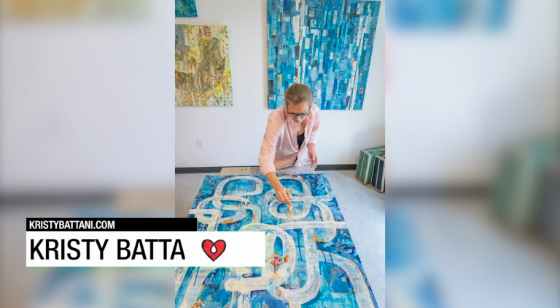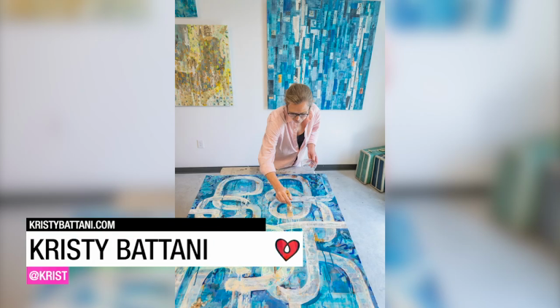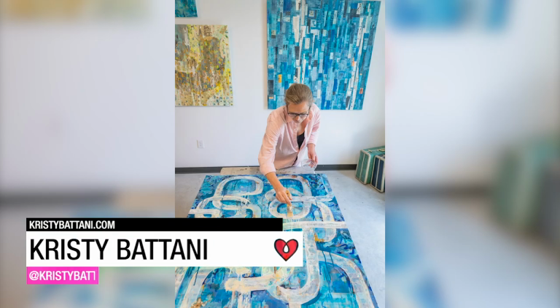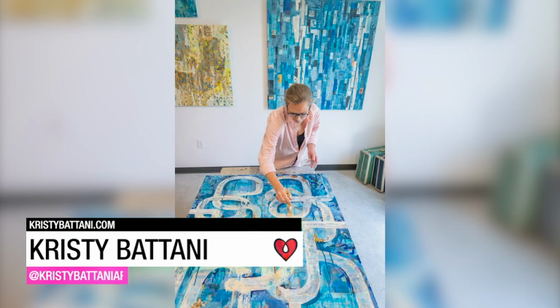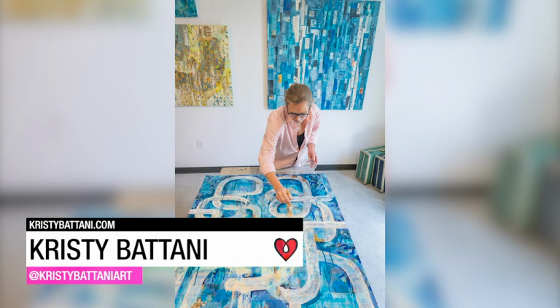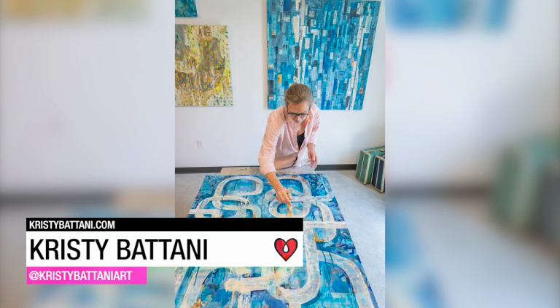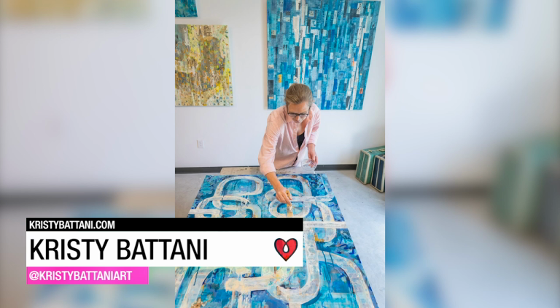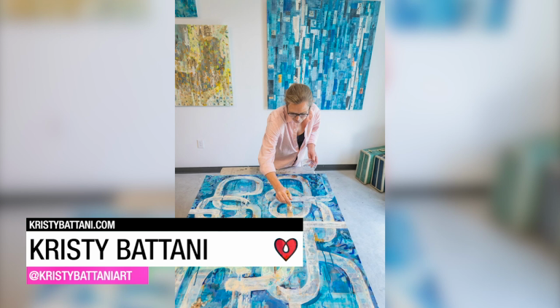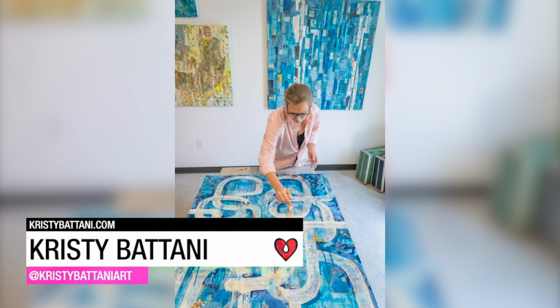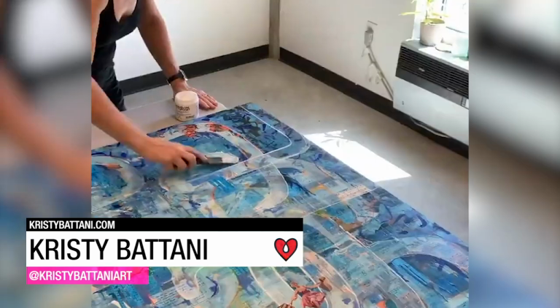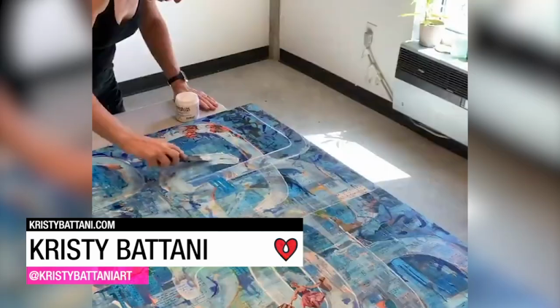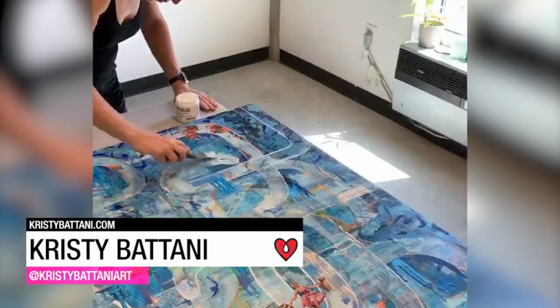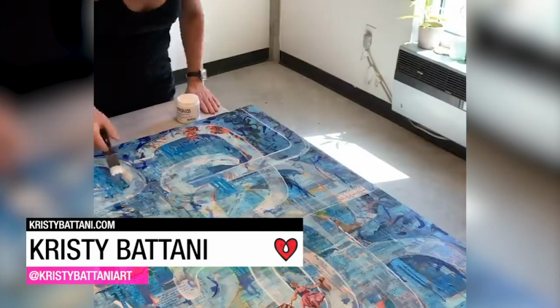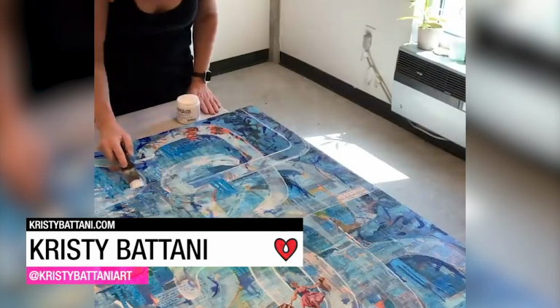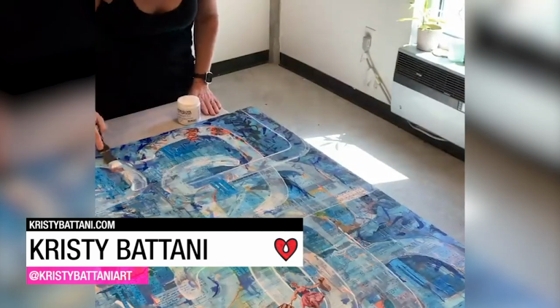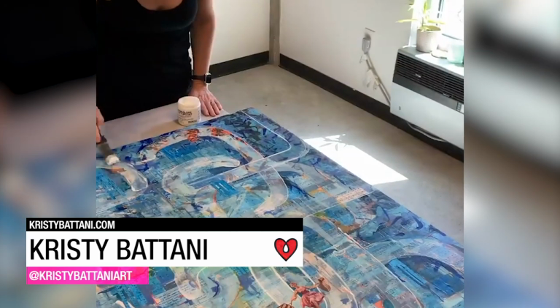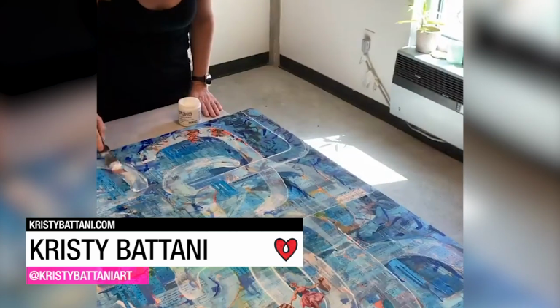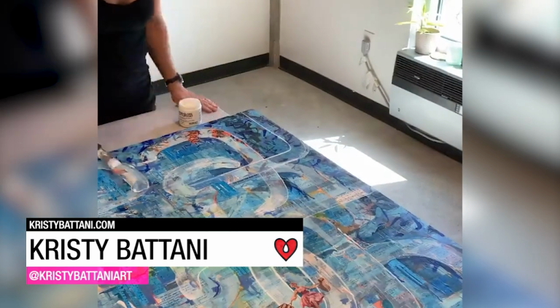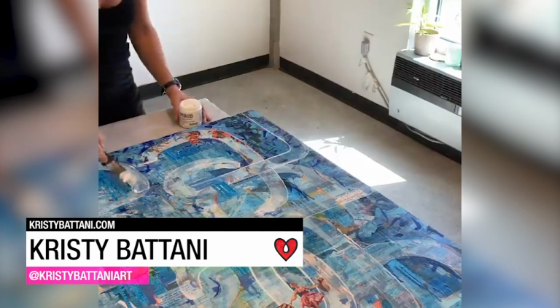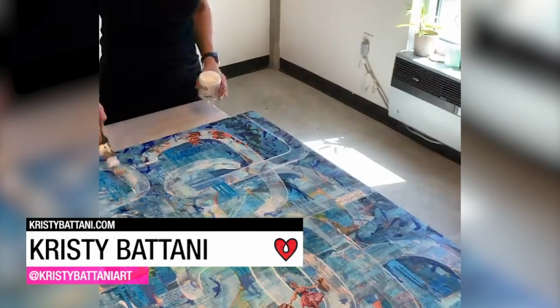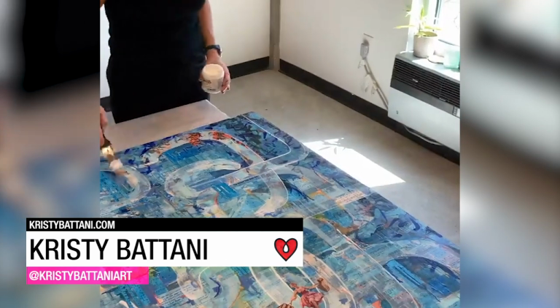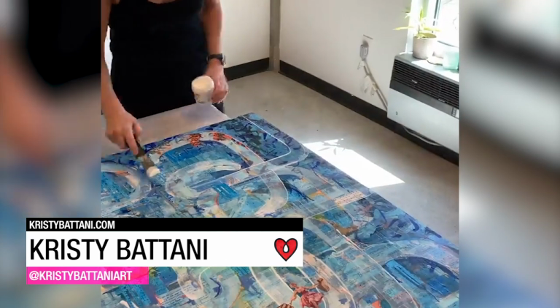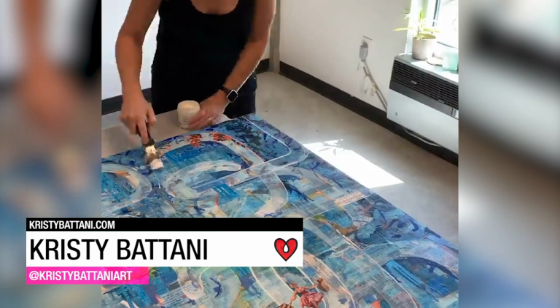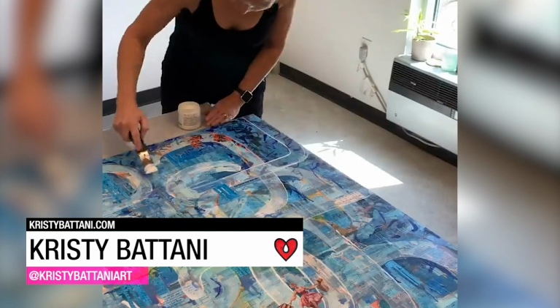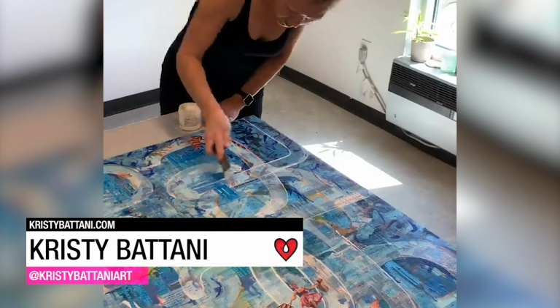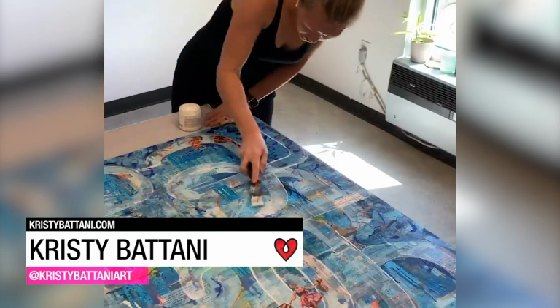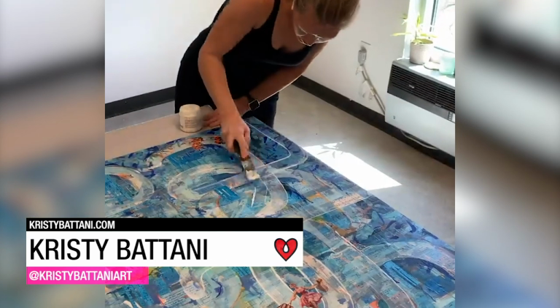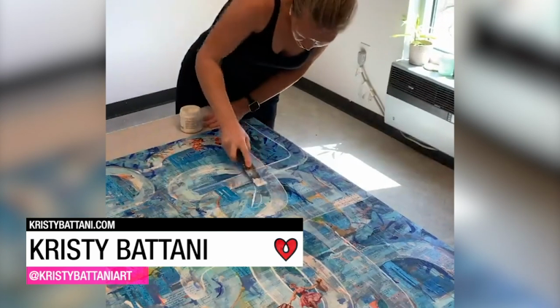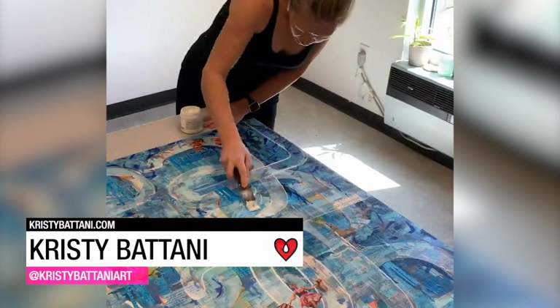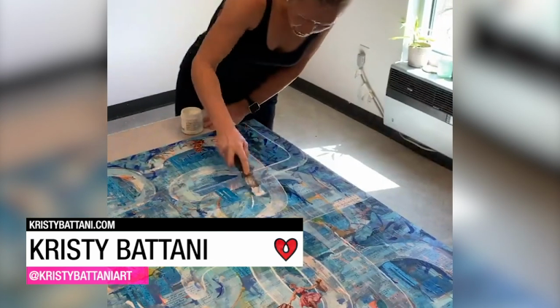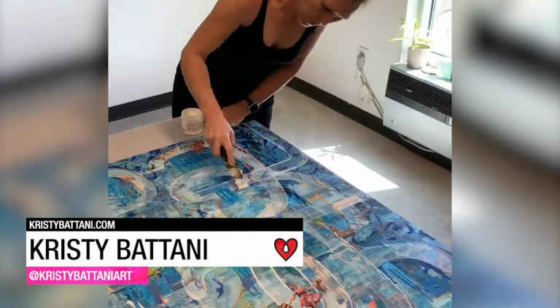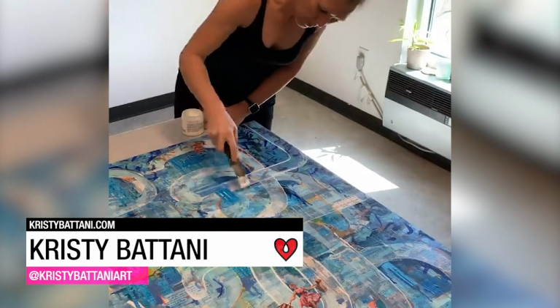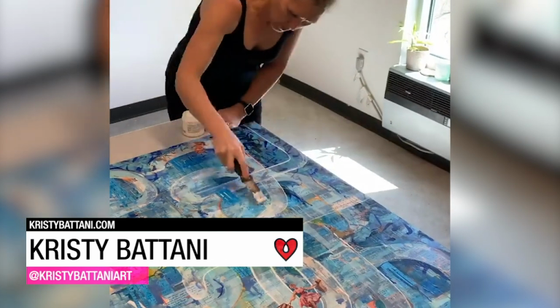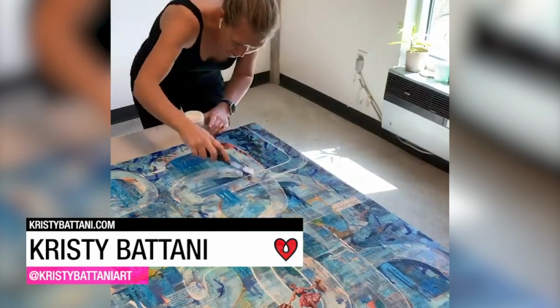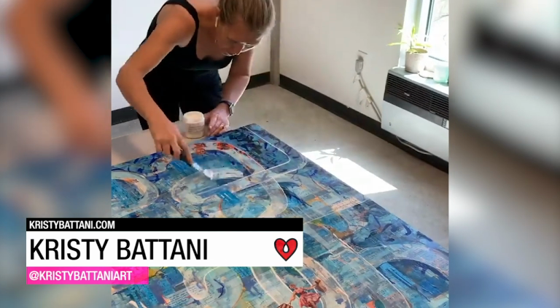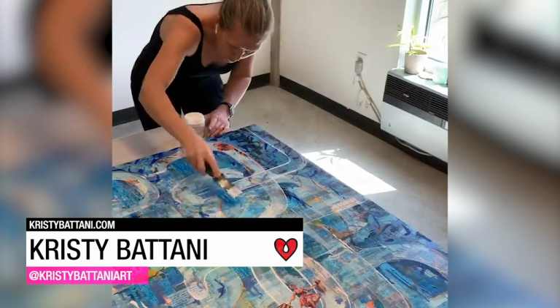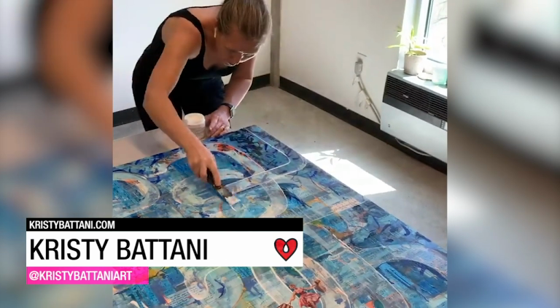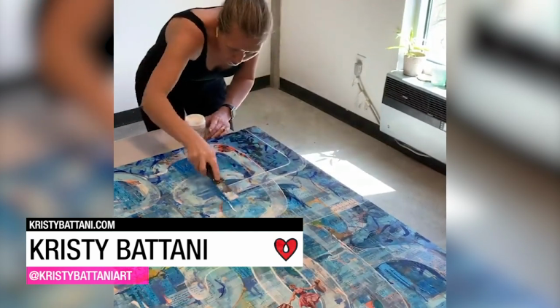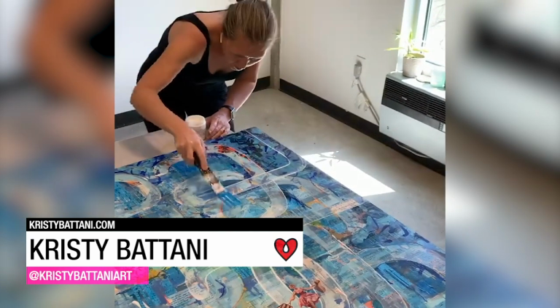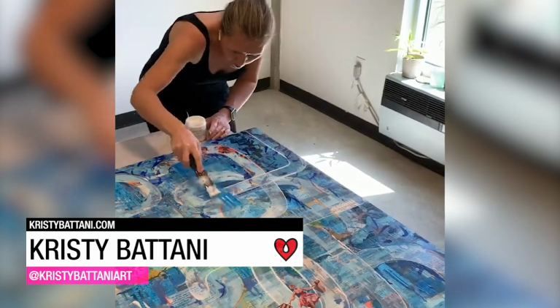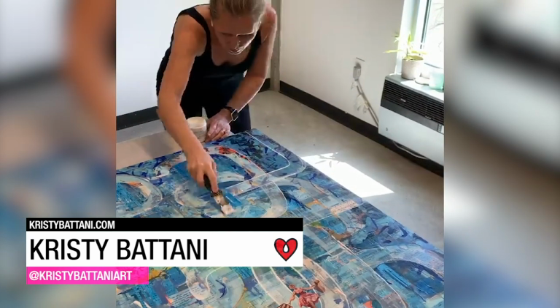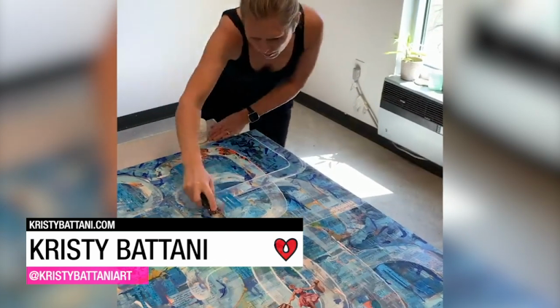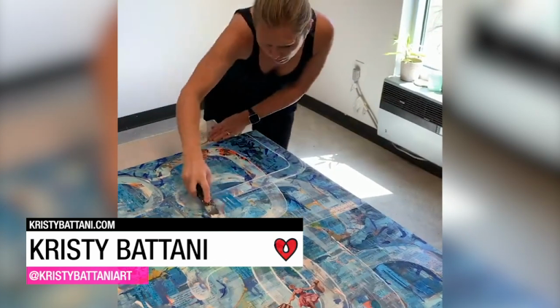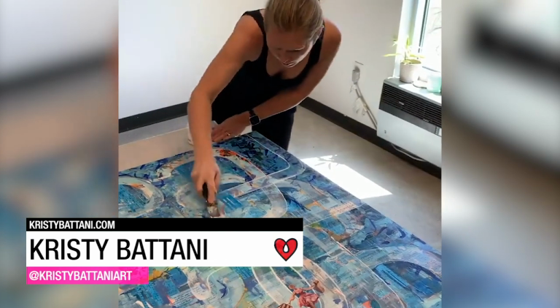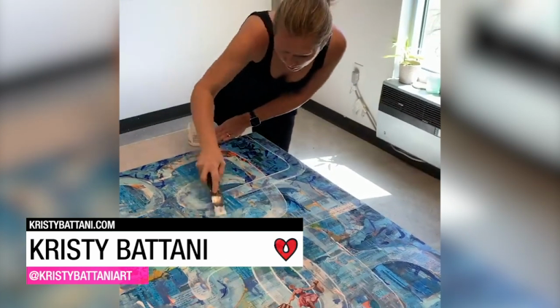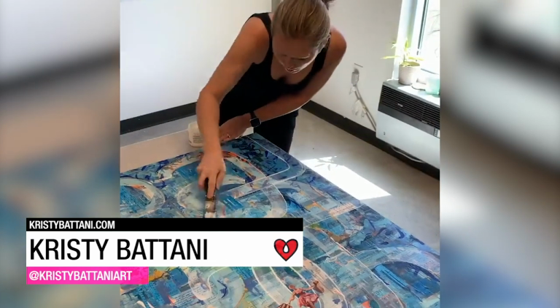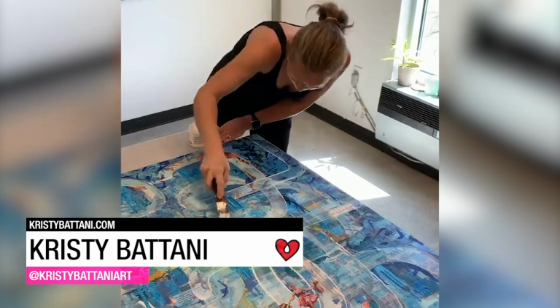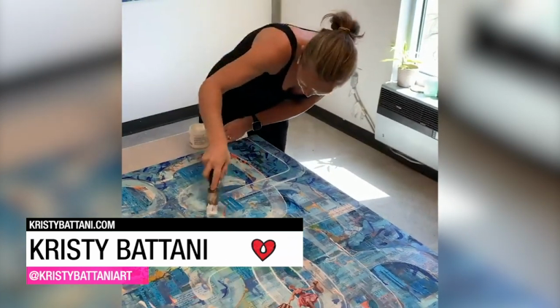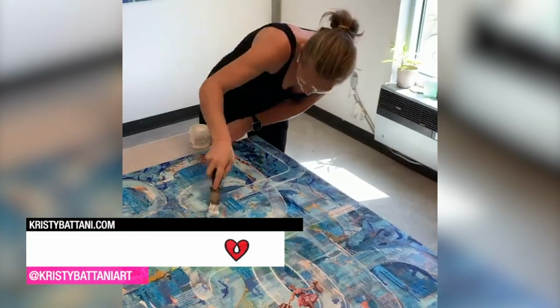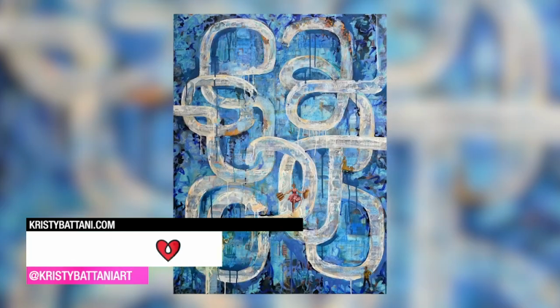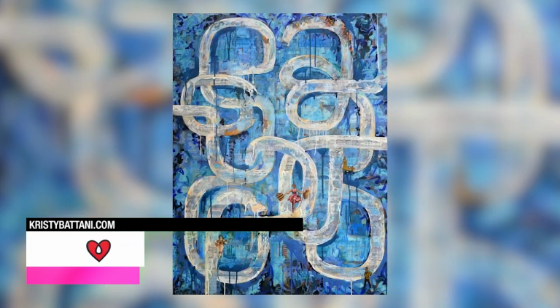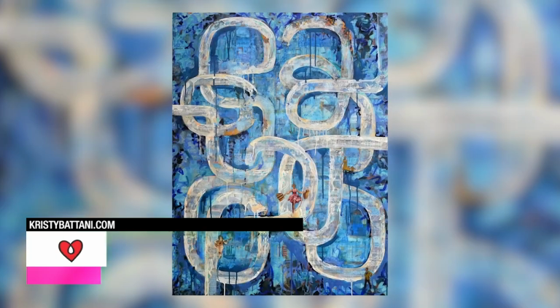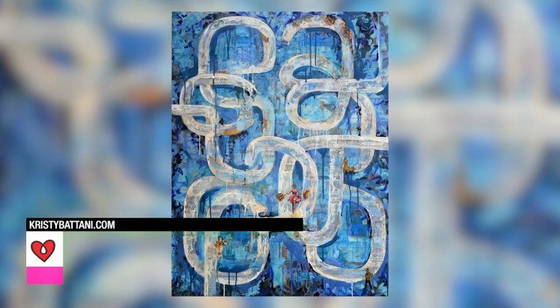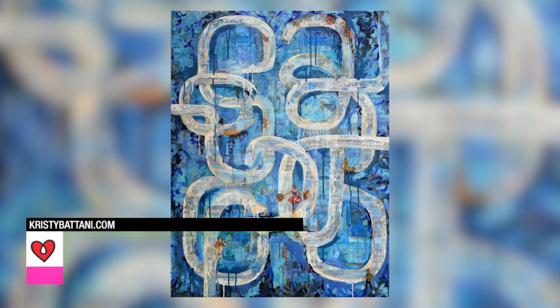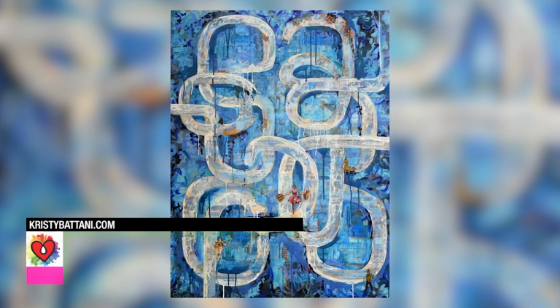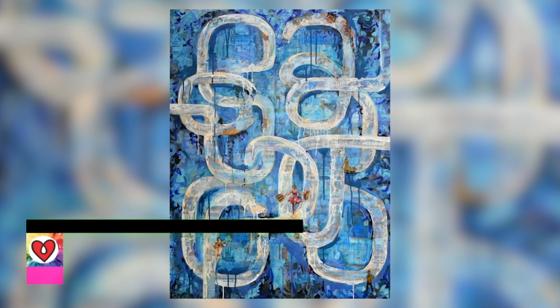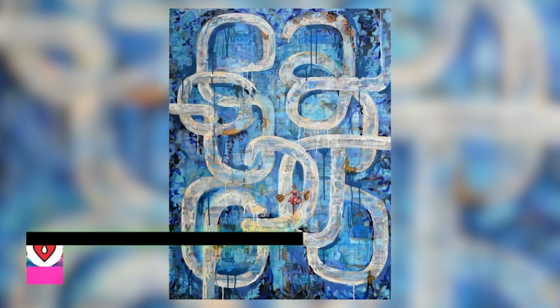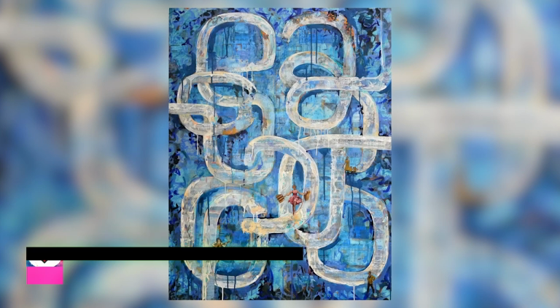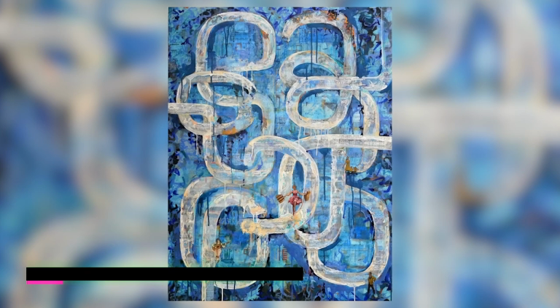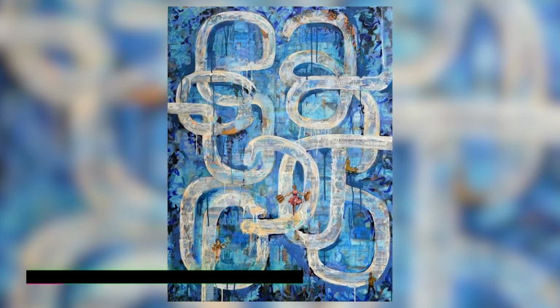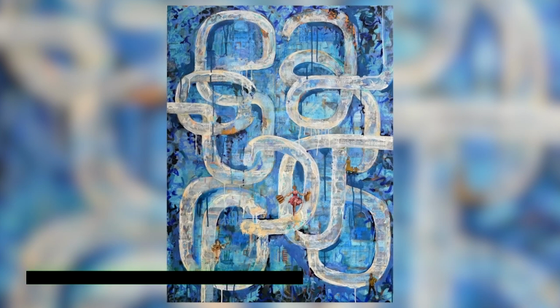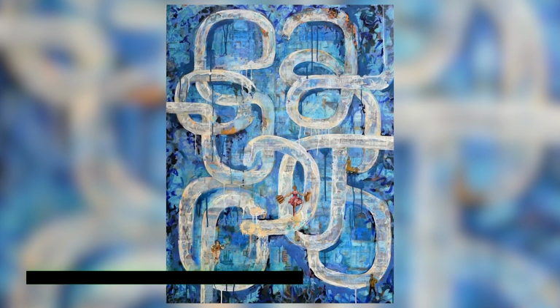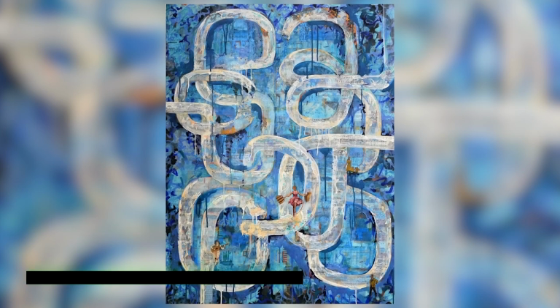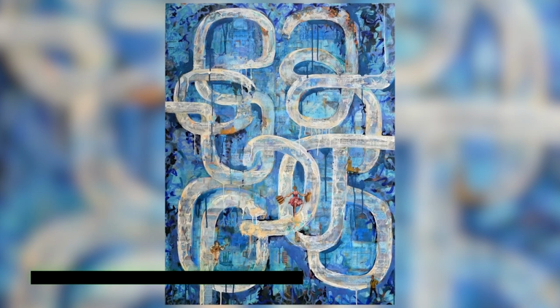Using paint, paper, and resin, Christy Batani built layers of color and texture, giving her abstract piece incredible depth and detail.